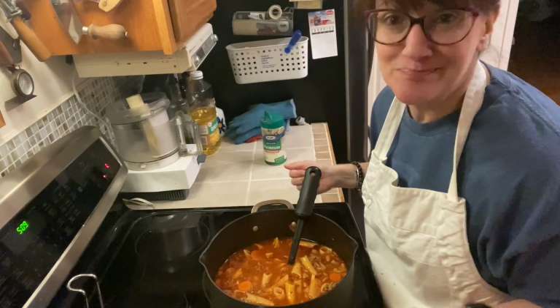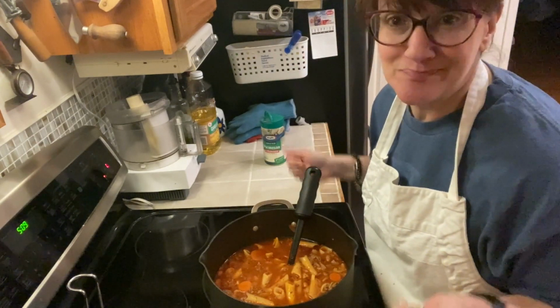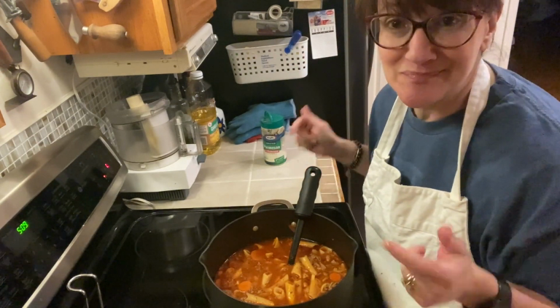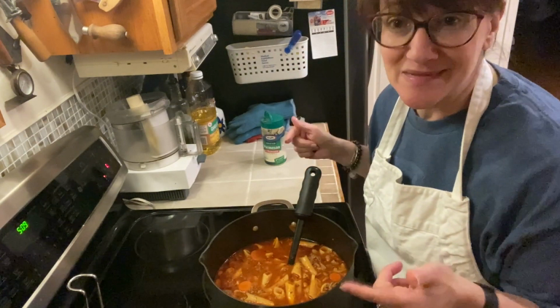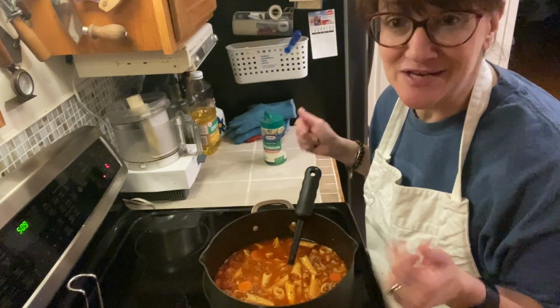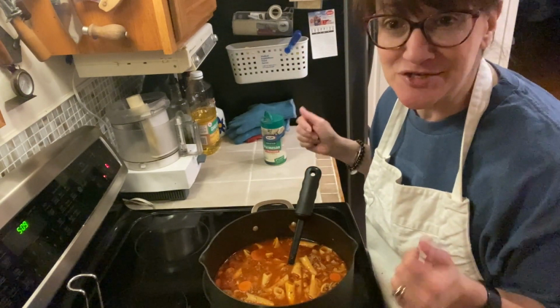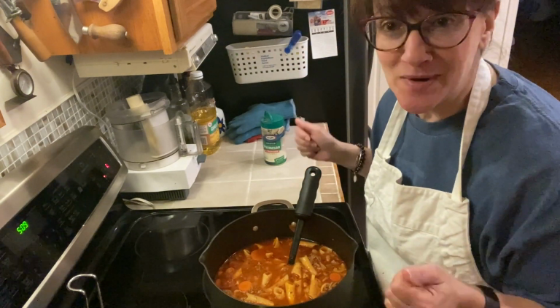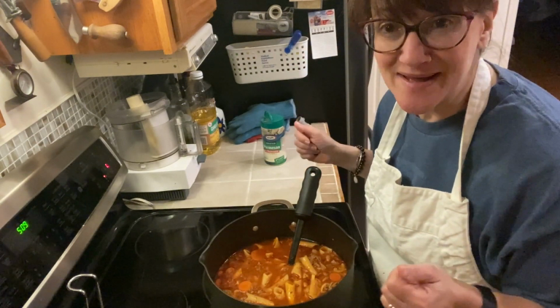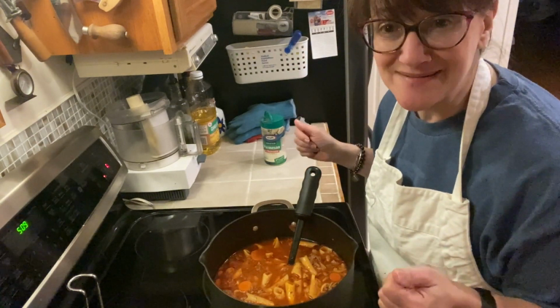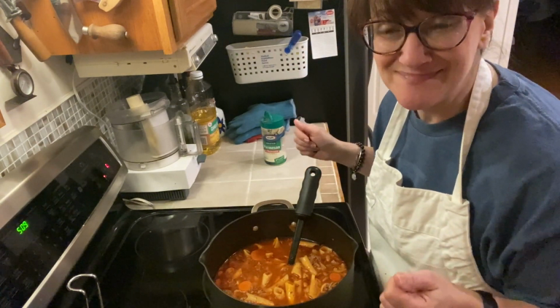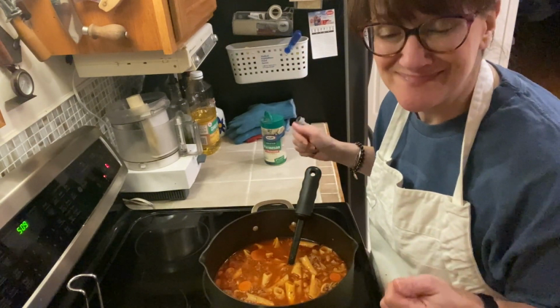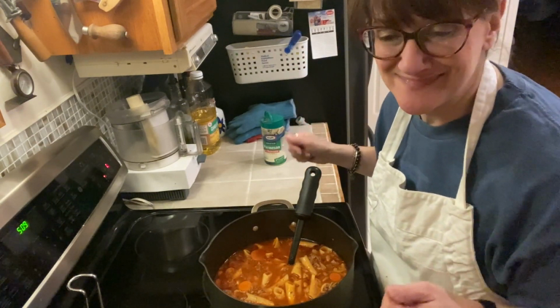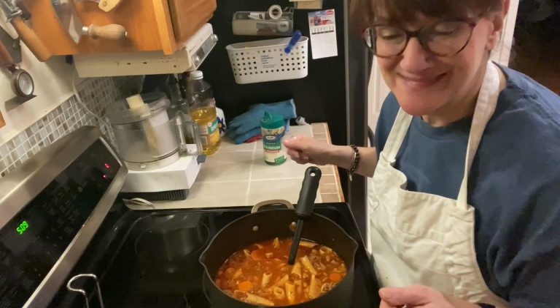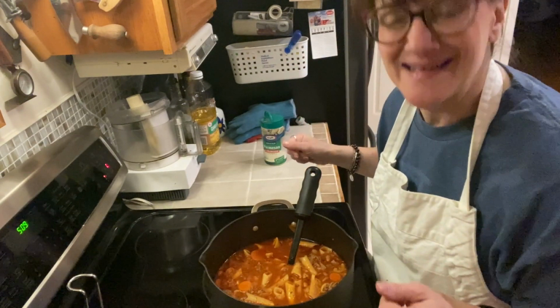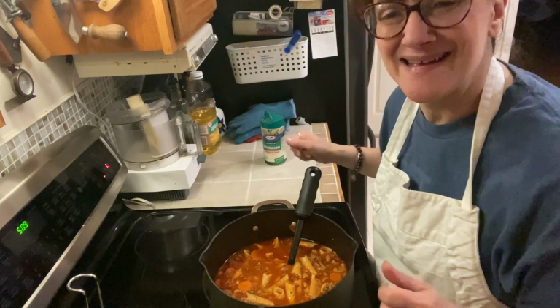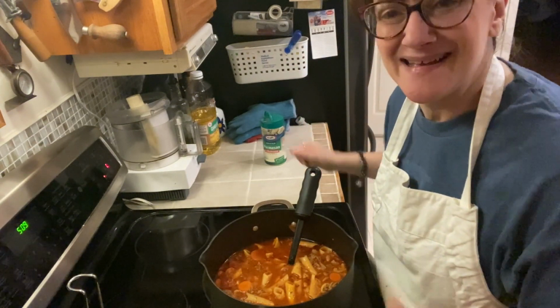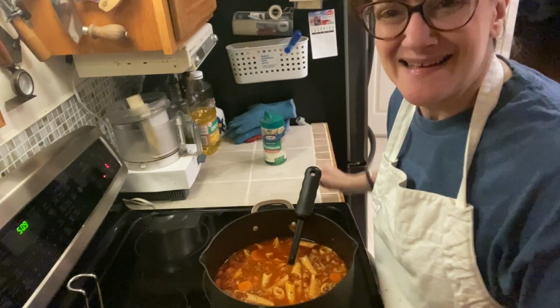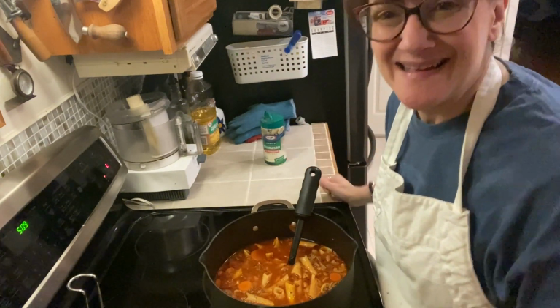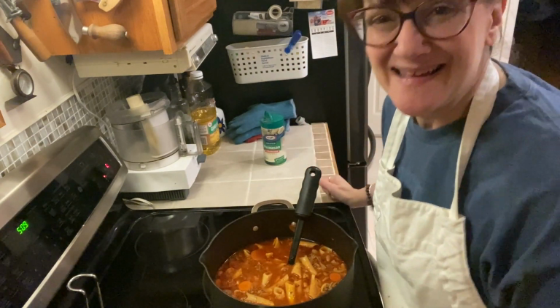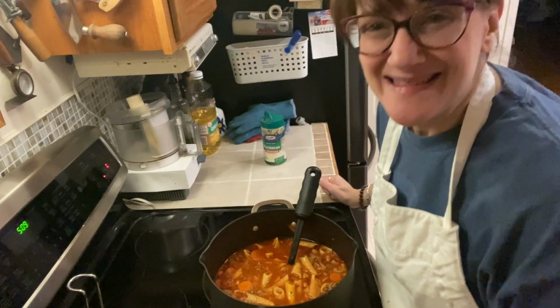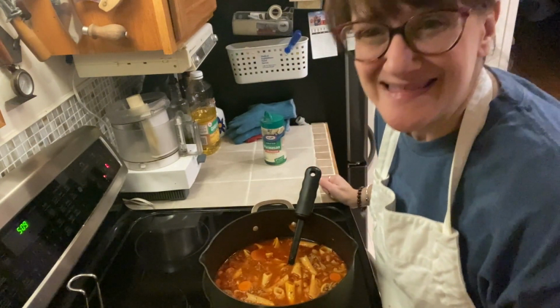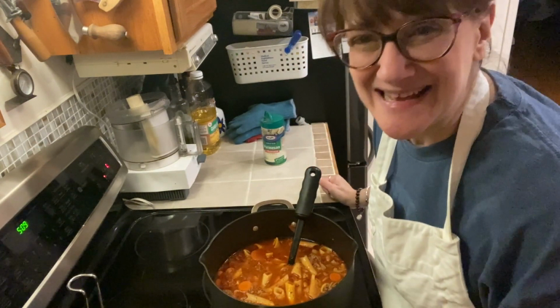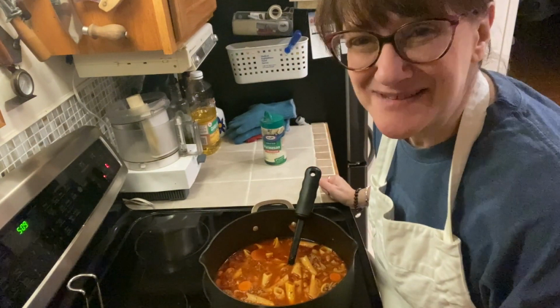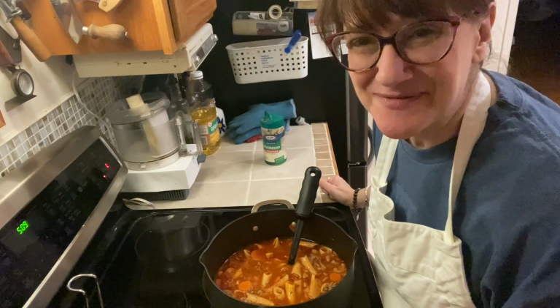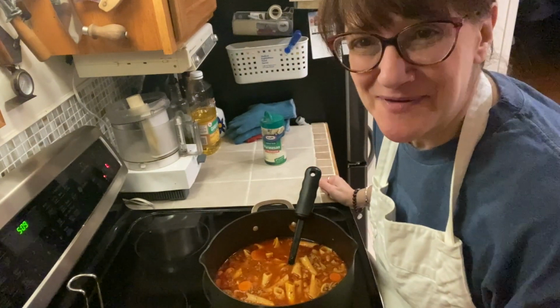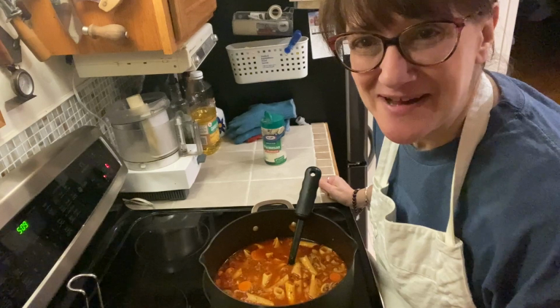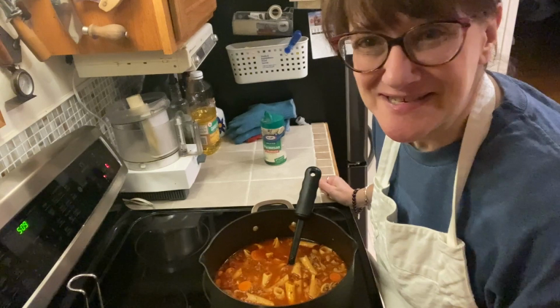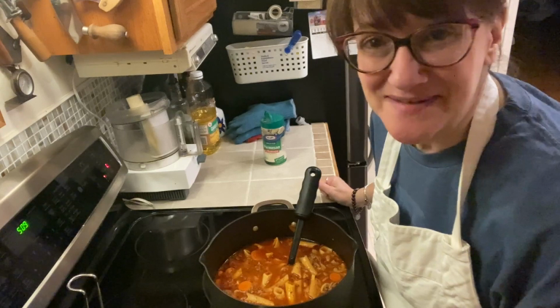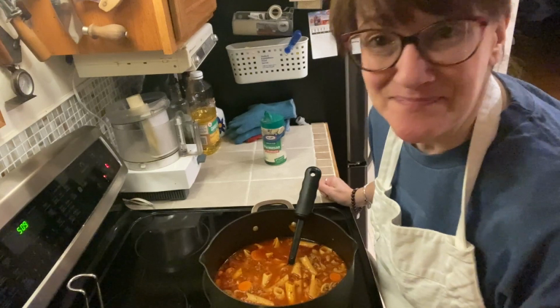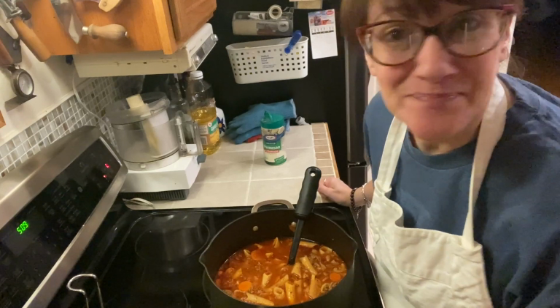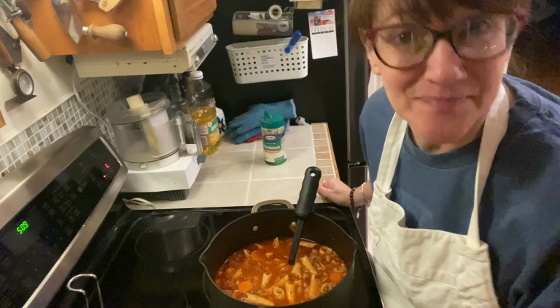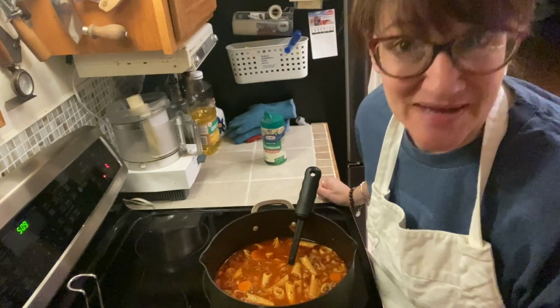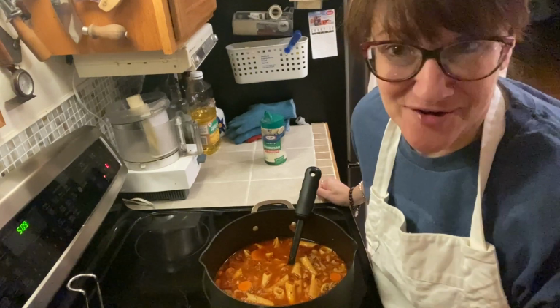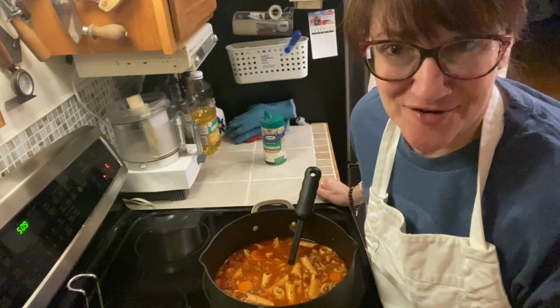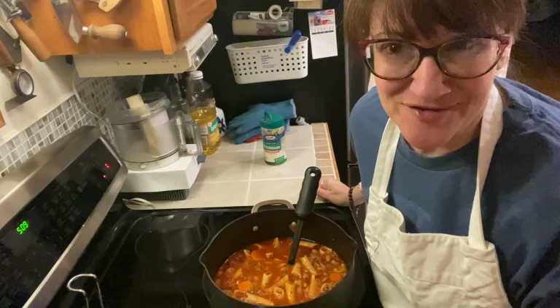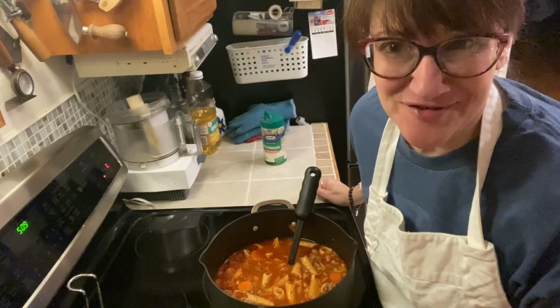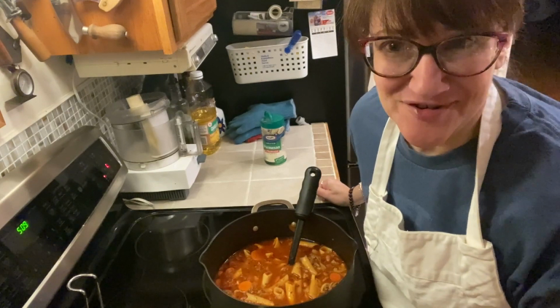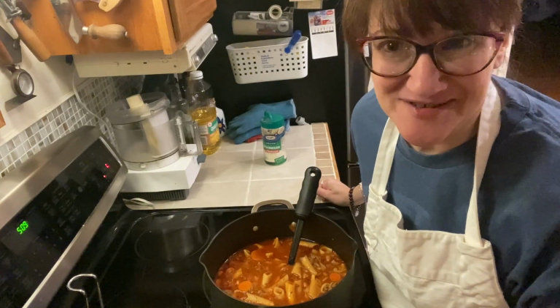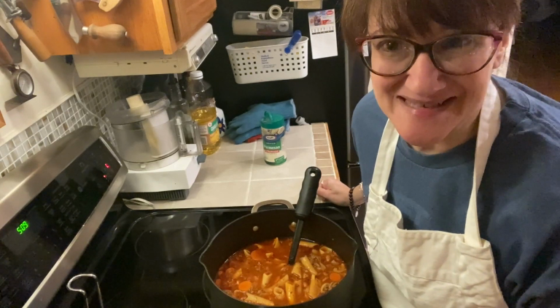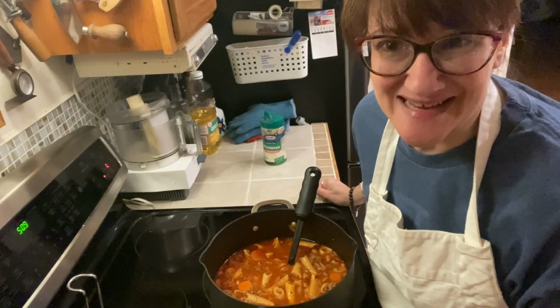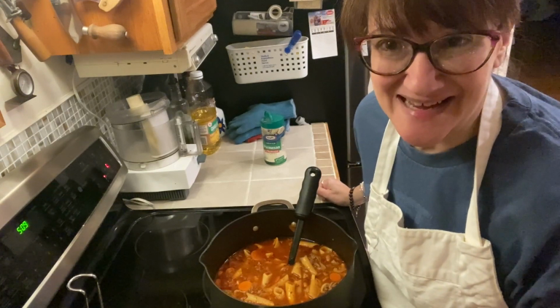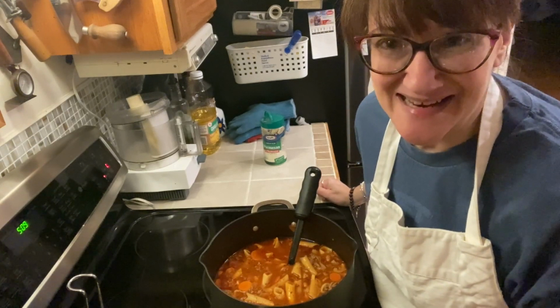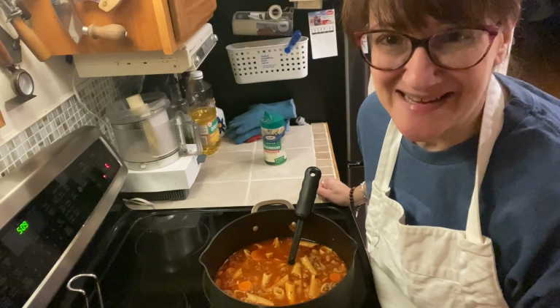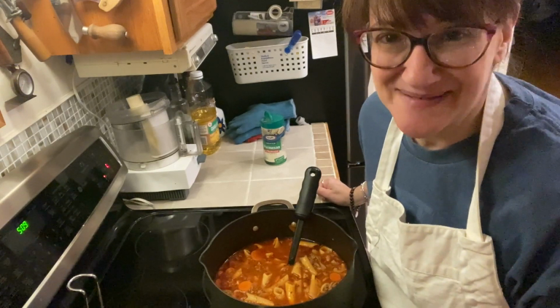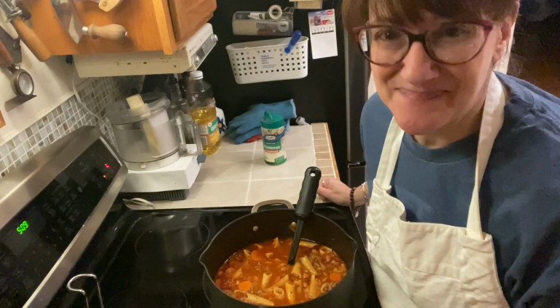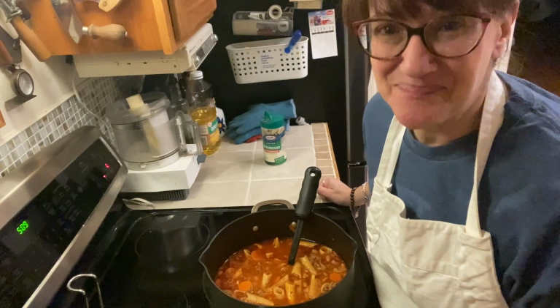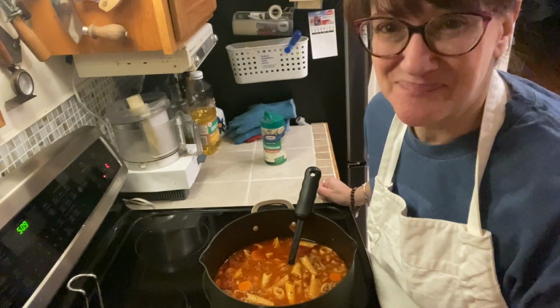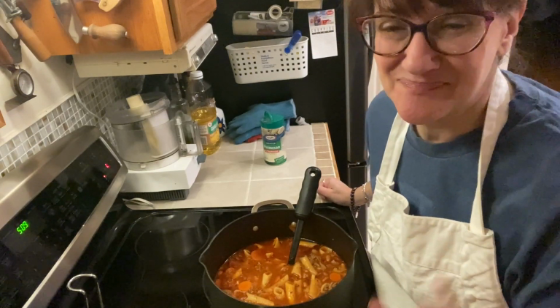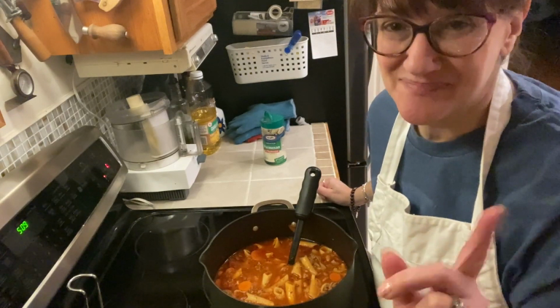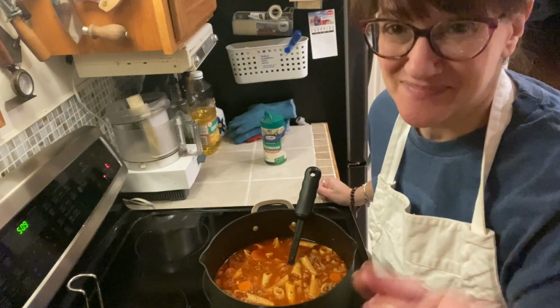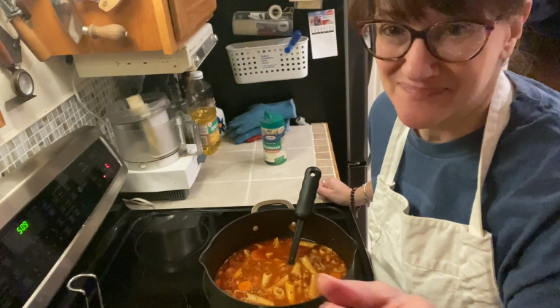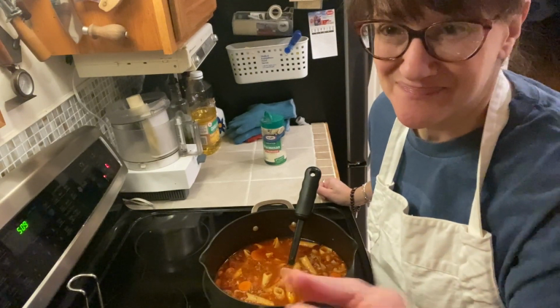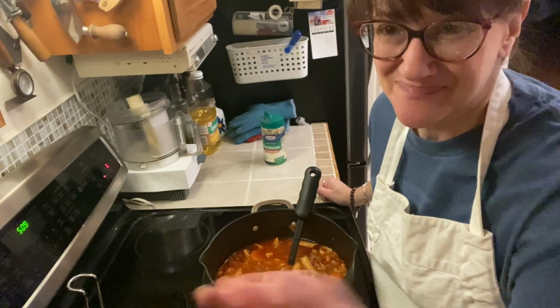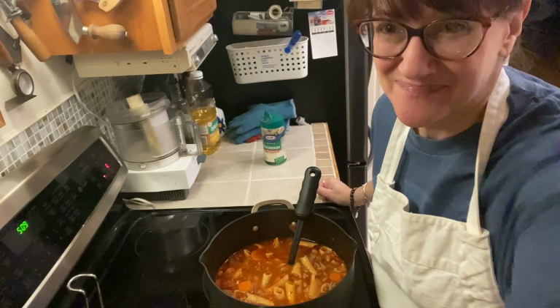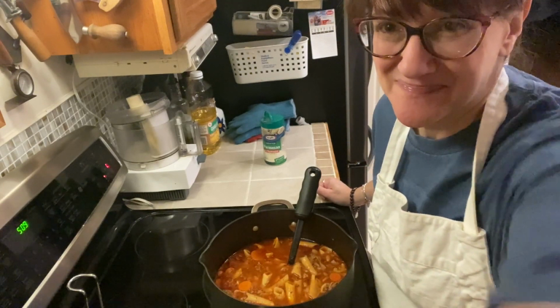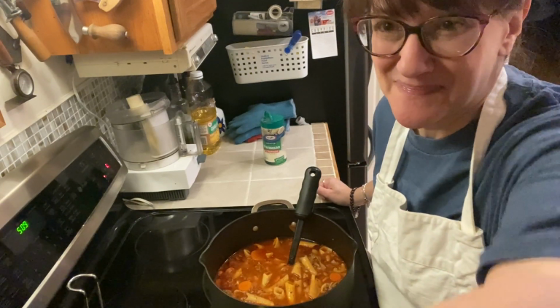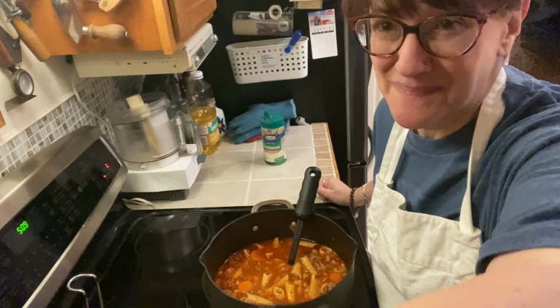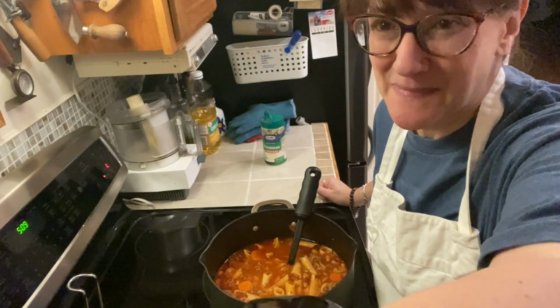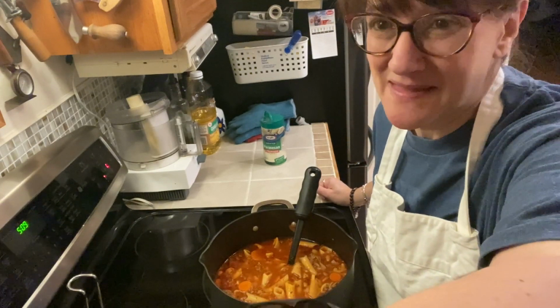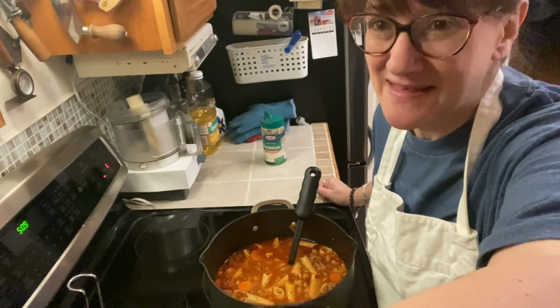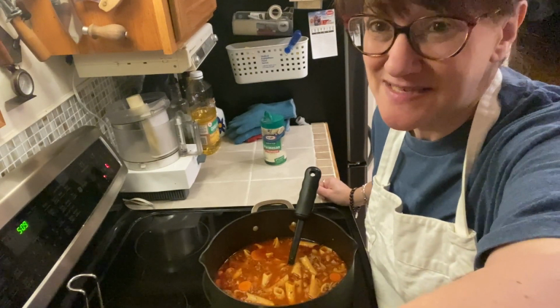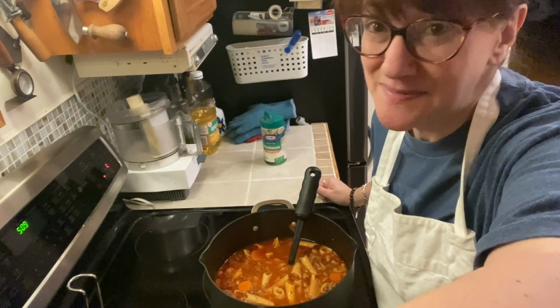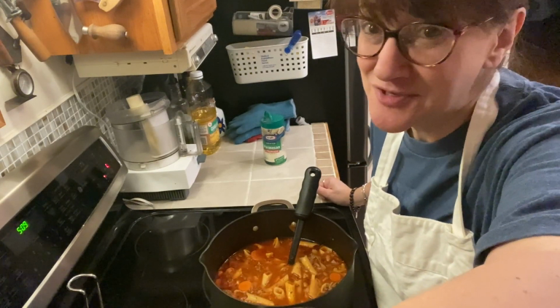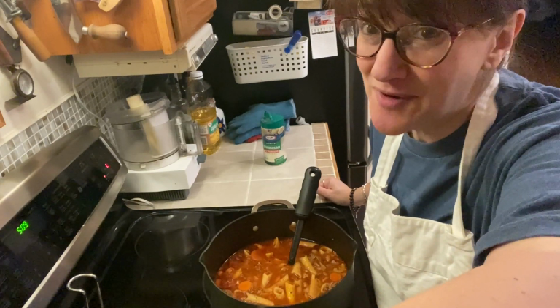Thanks for watching Baker on the Dark Side. Subscribe.